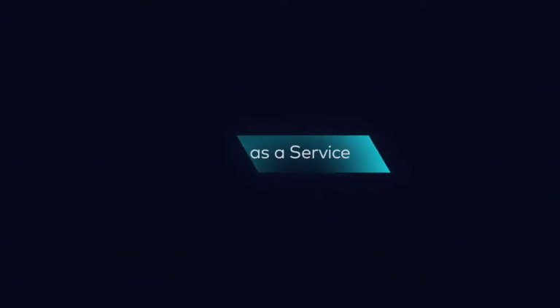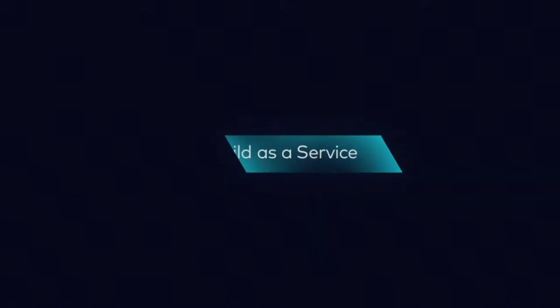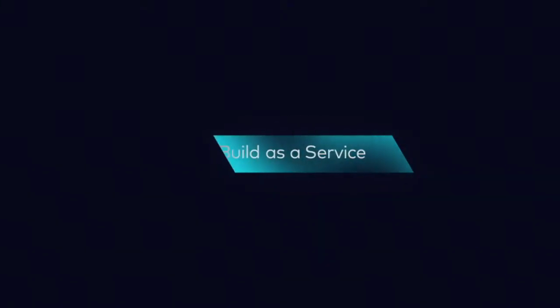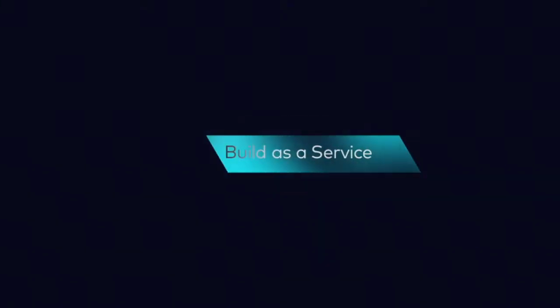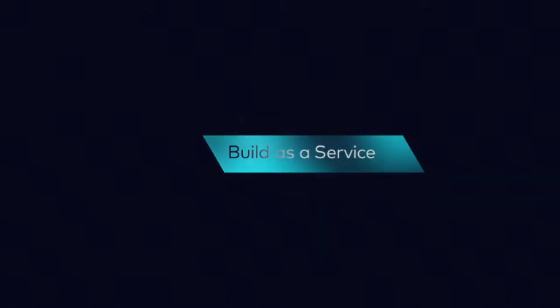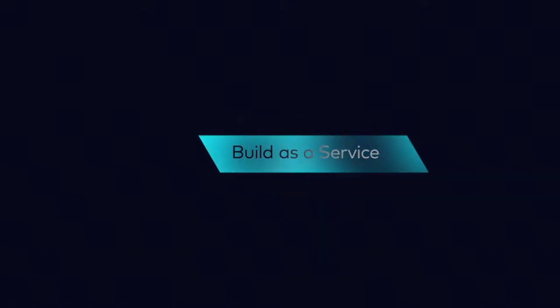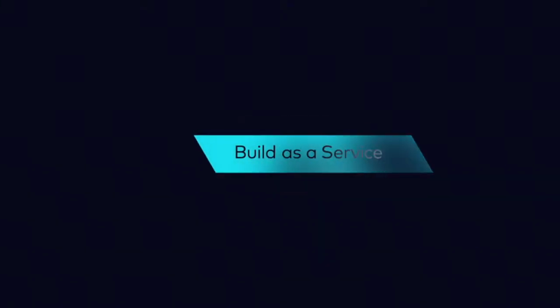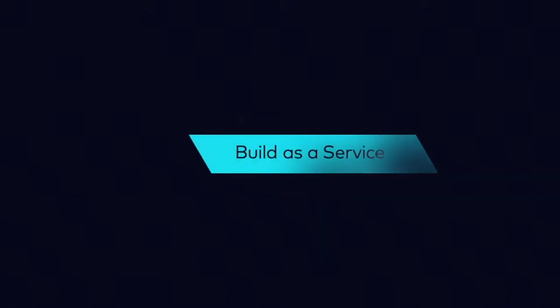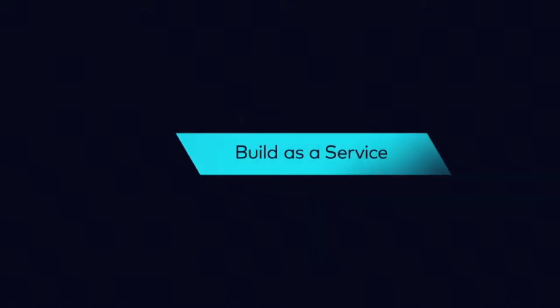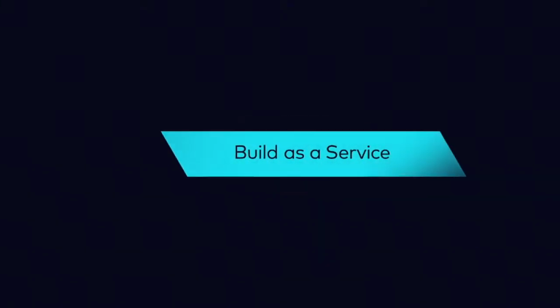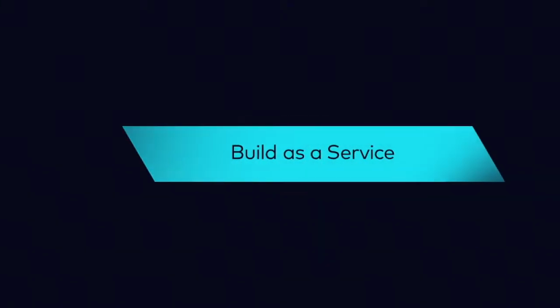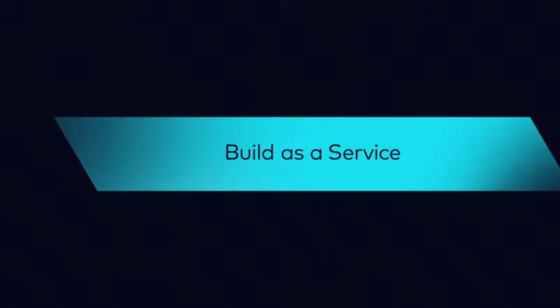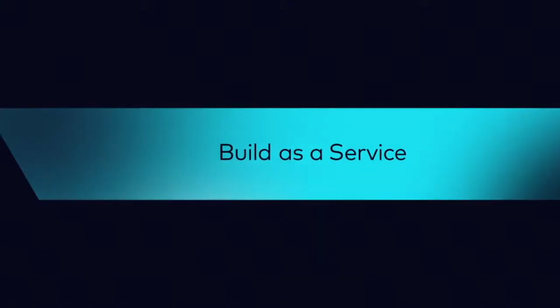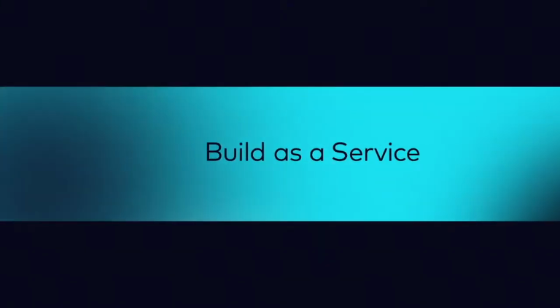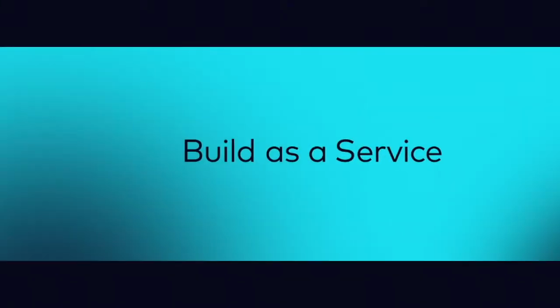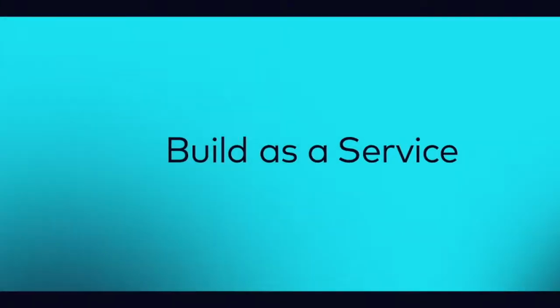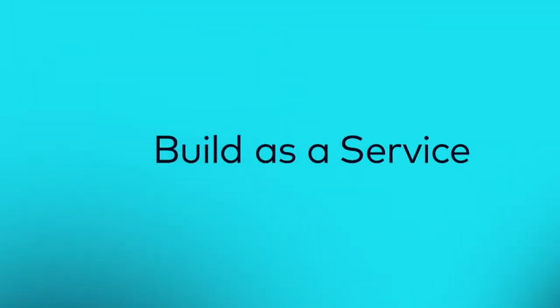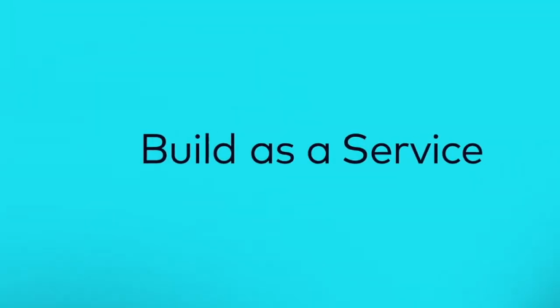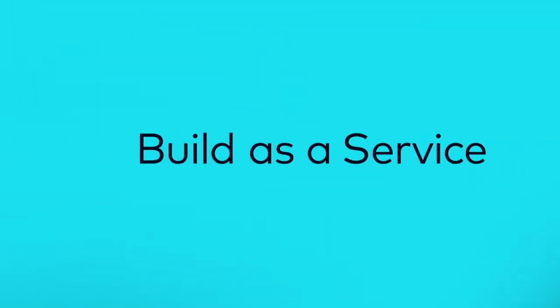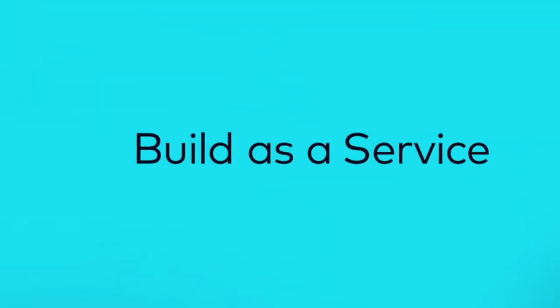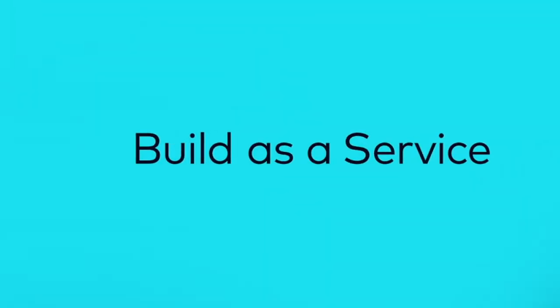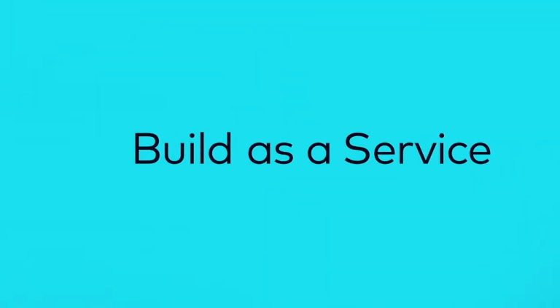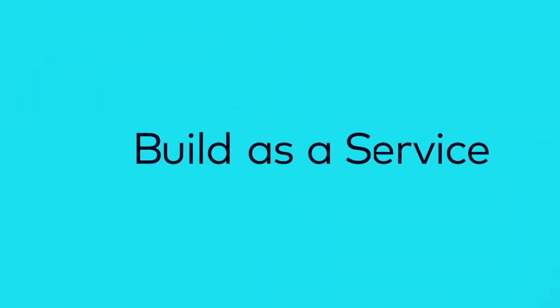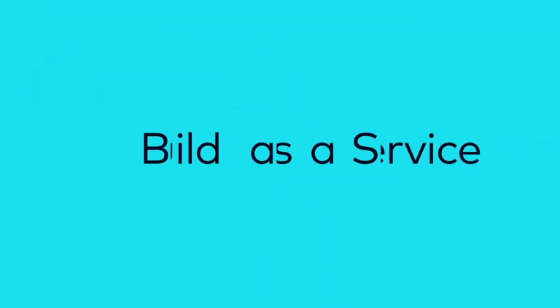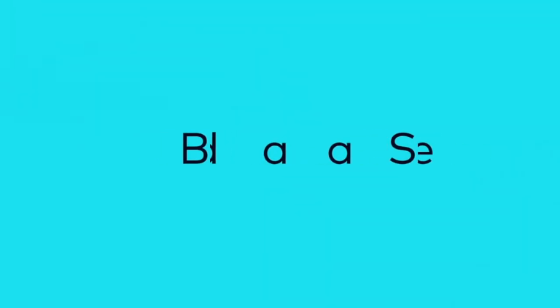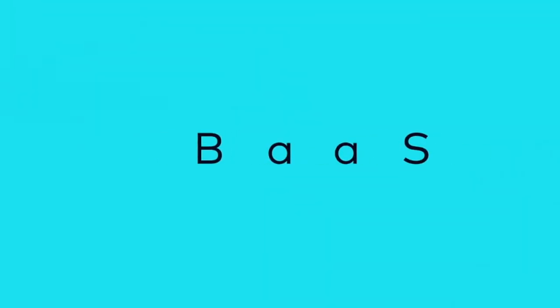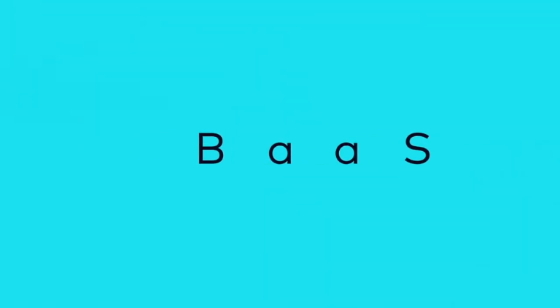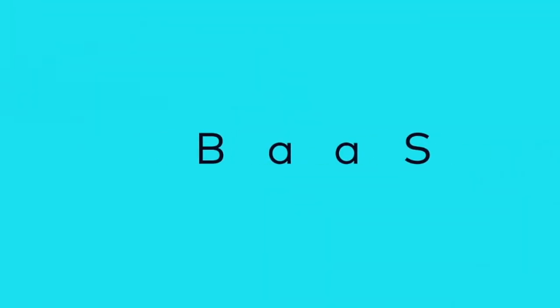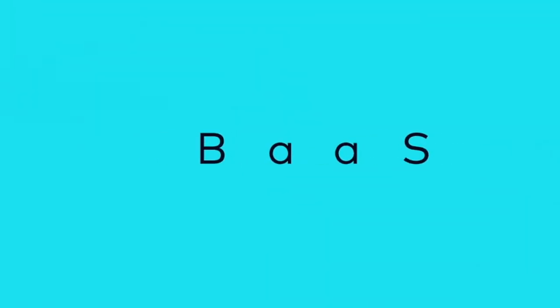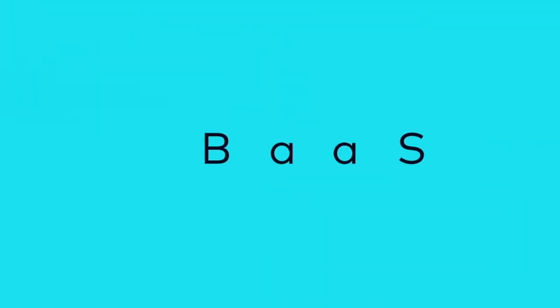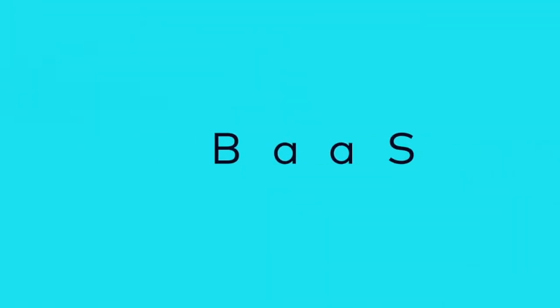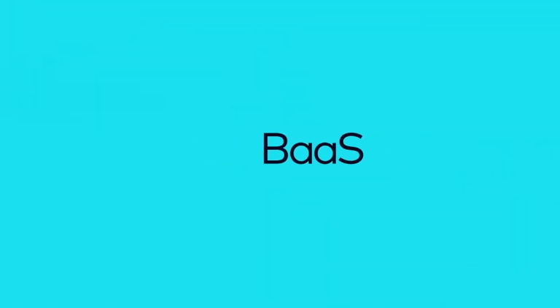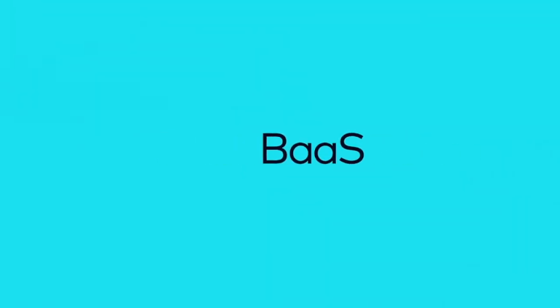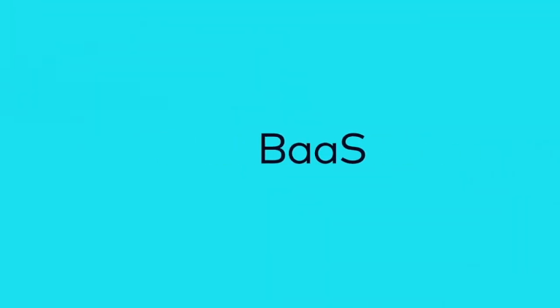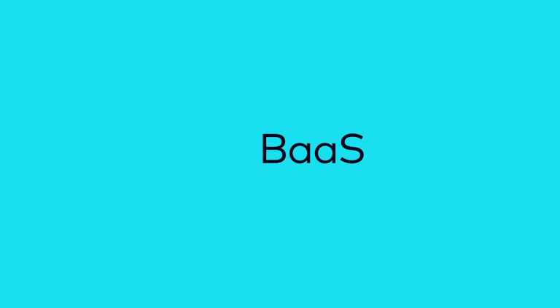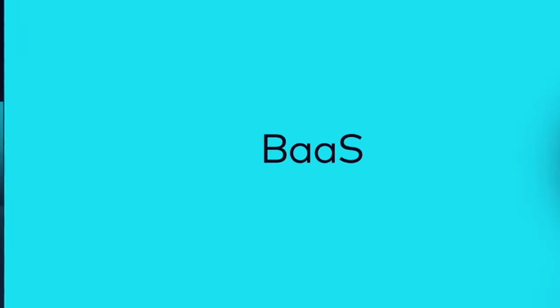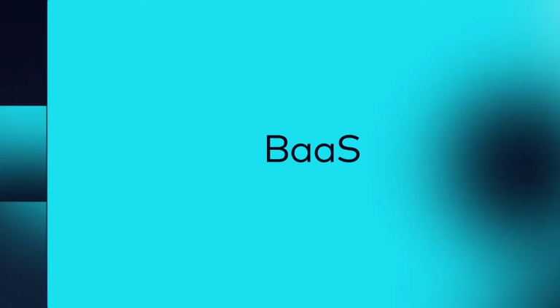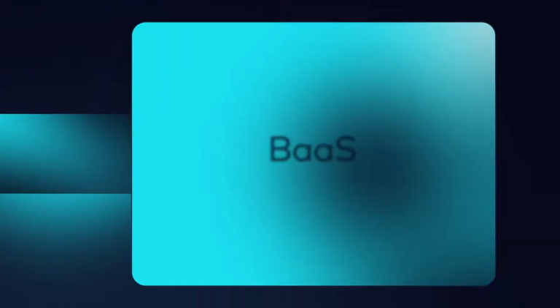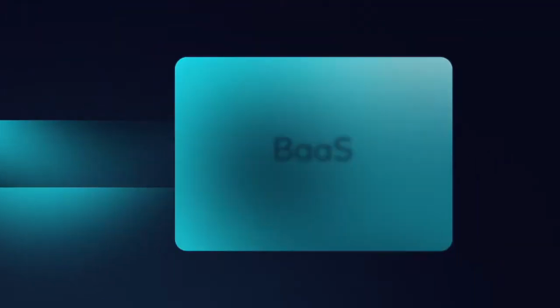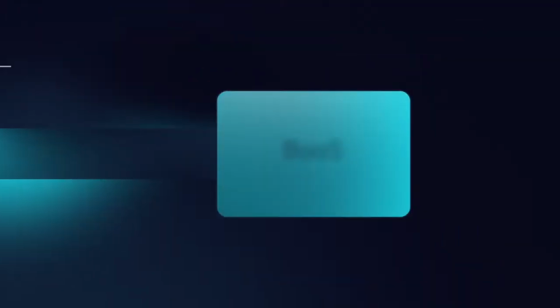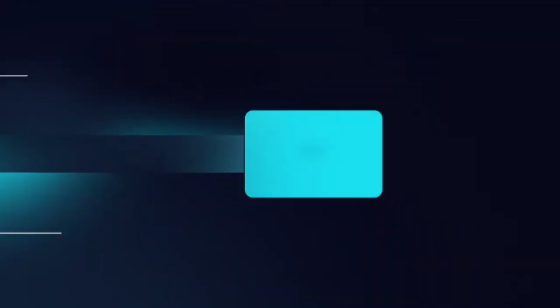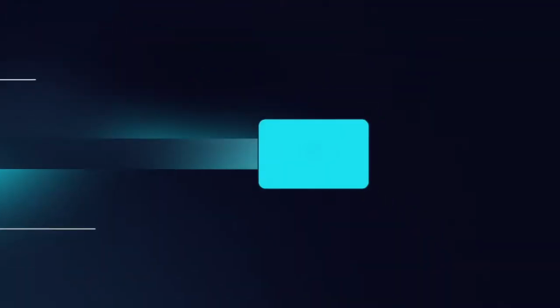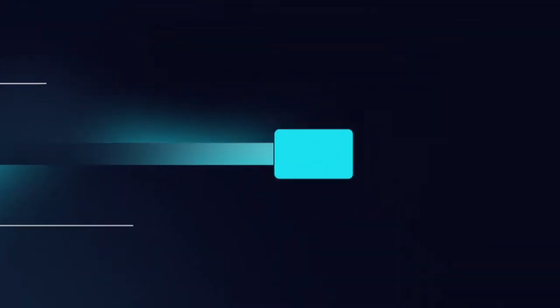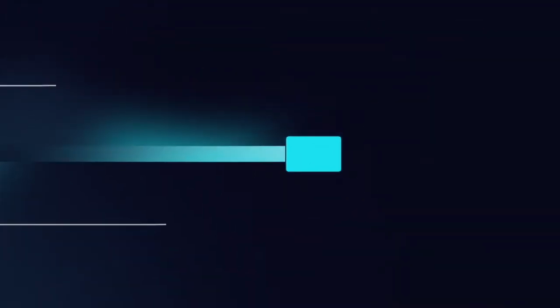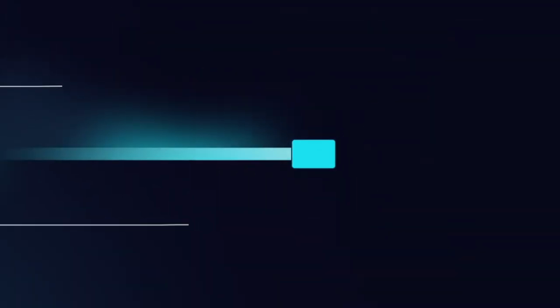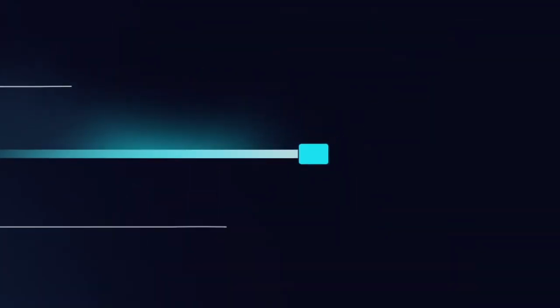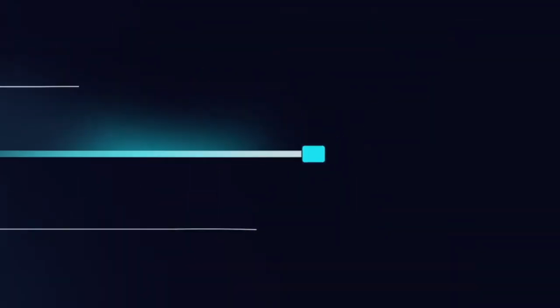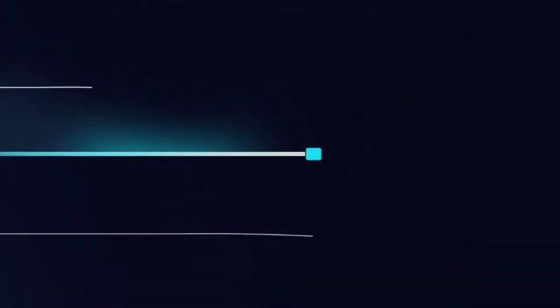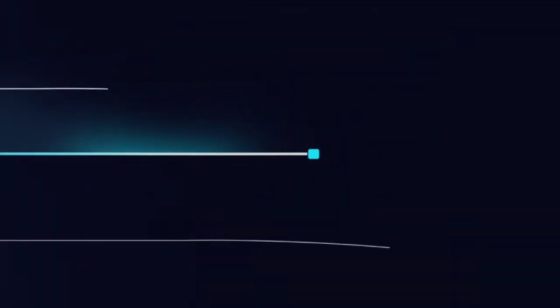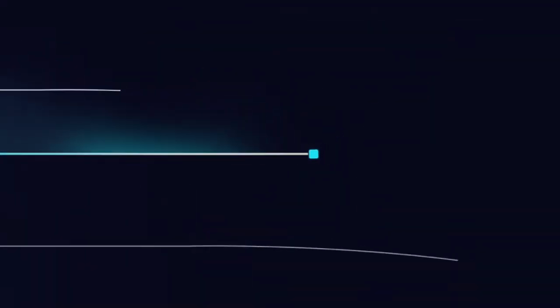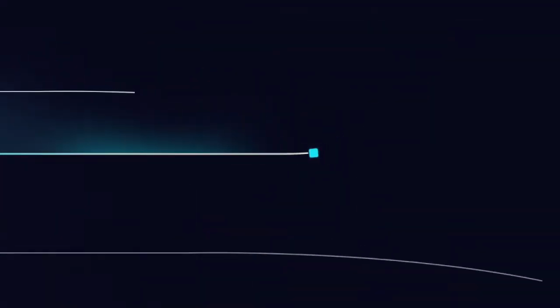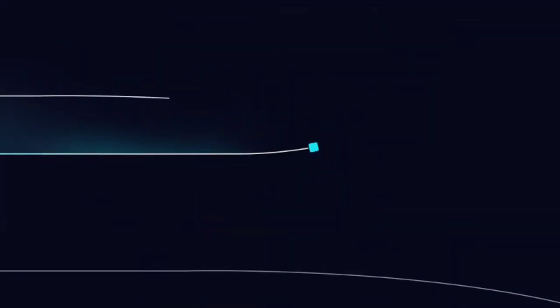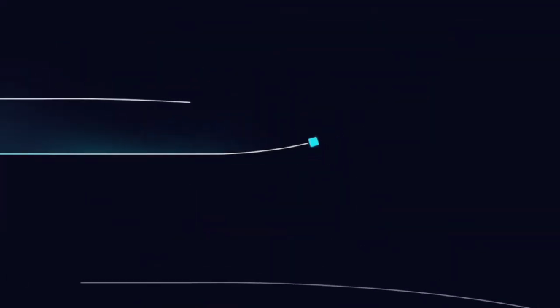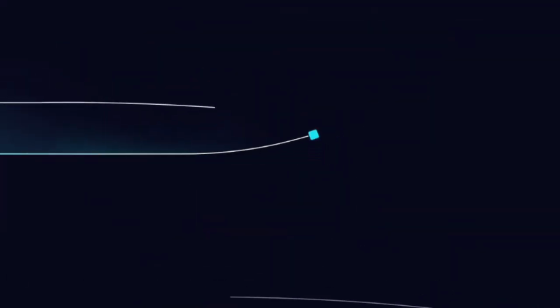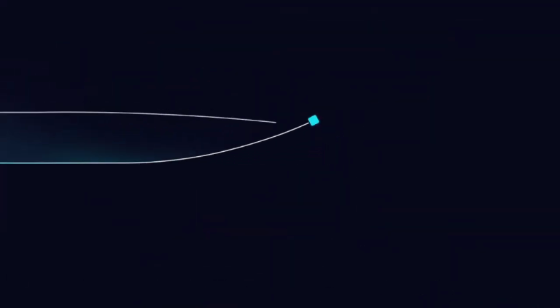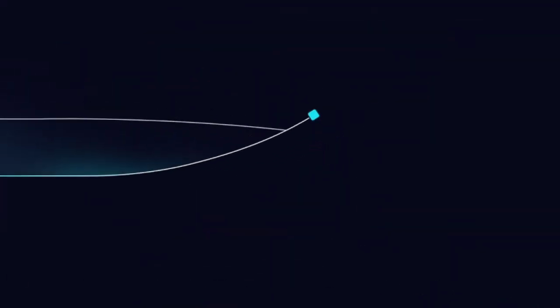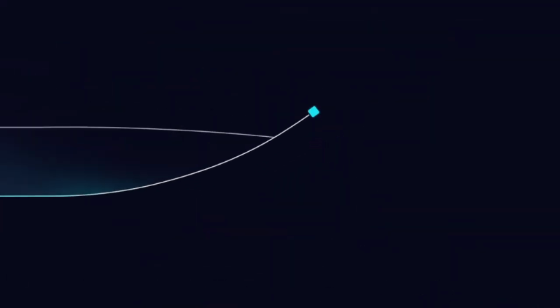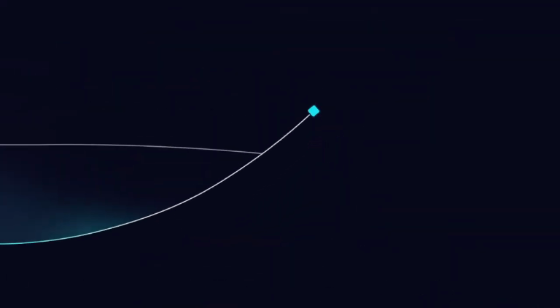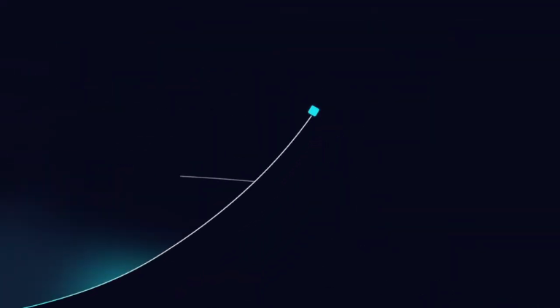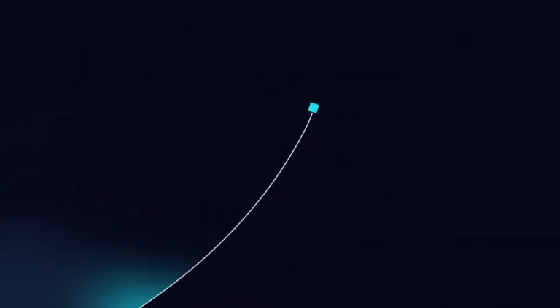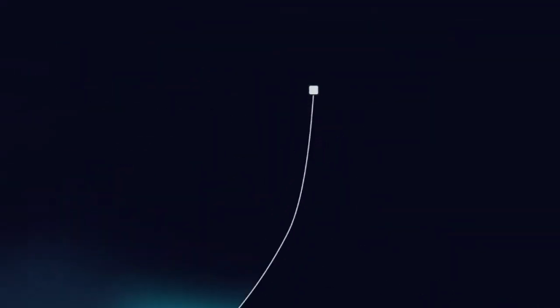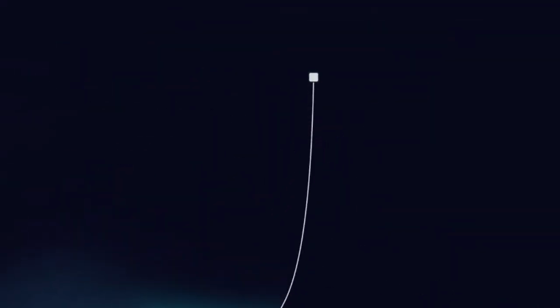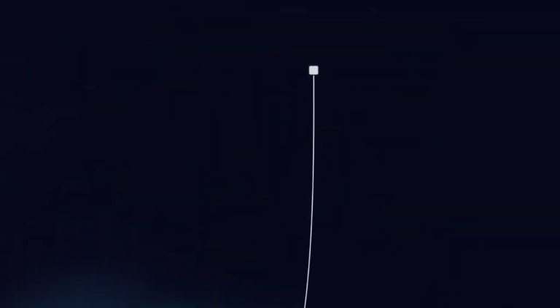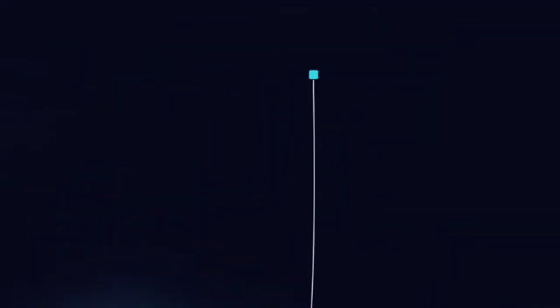Build as a Service helps organizations clear the hurdles, providing the ability to not only compete, but lead.